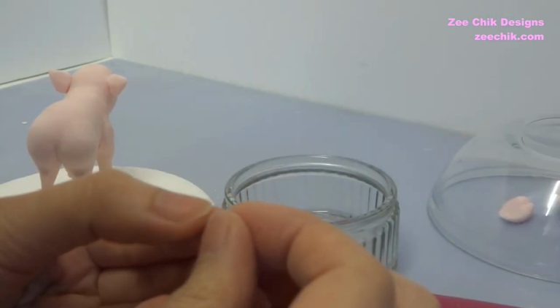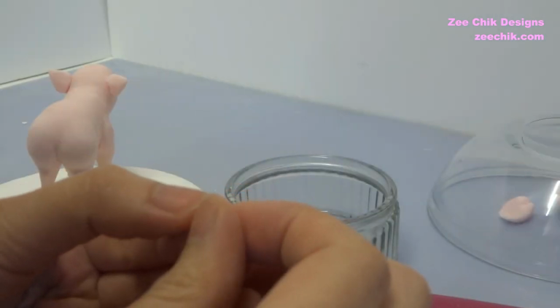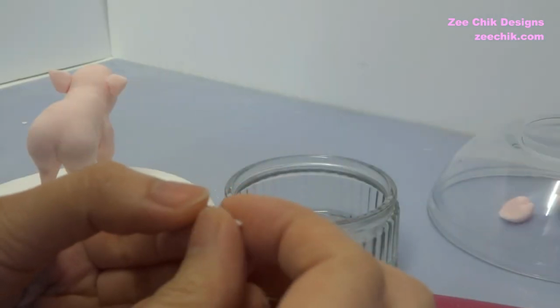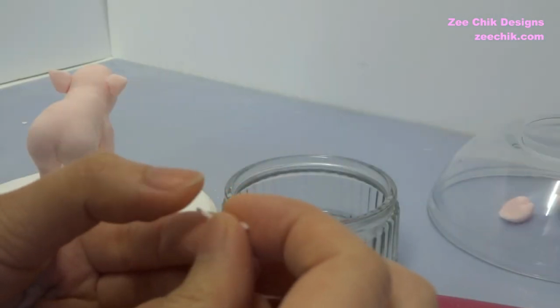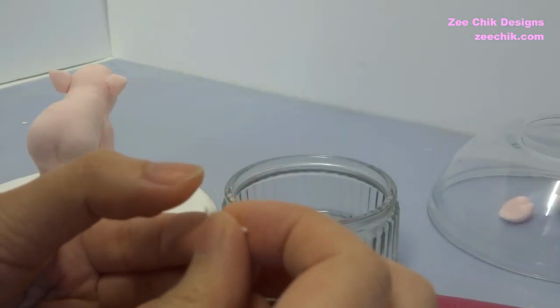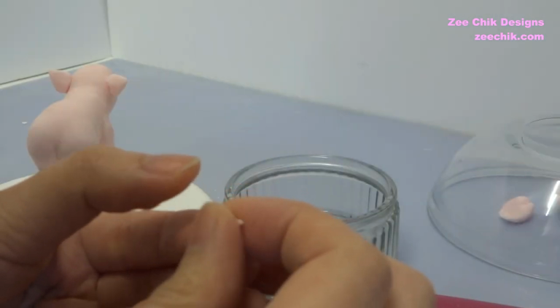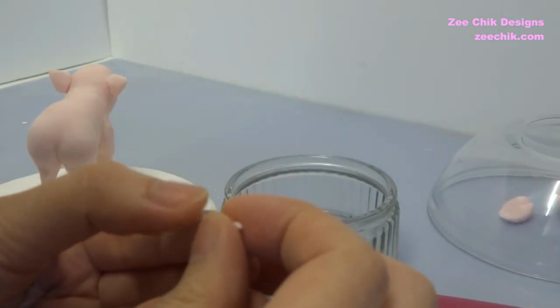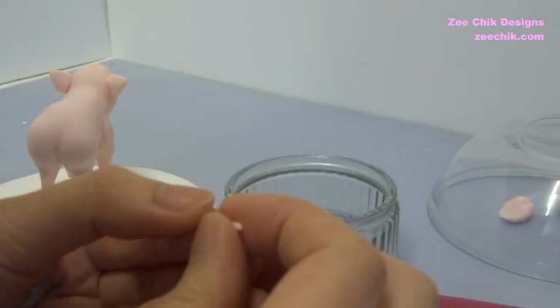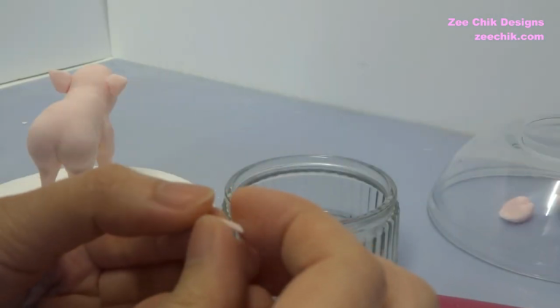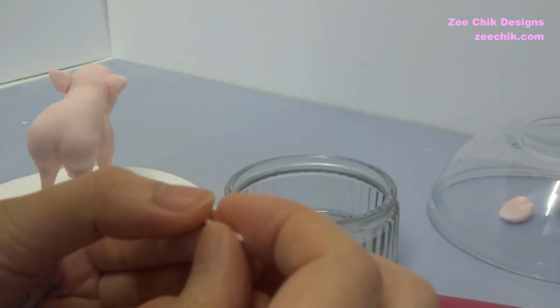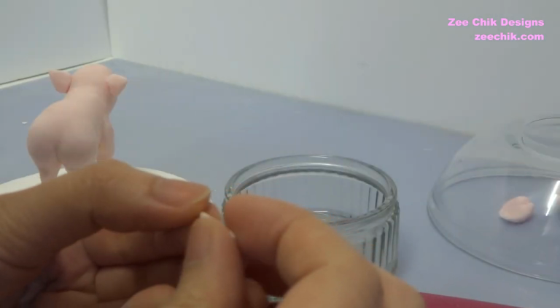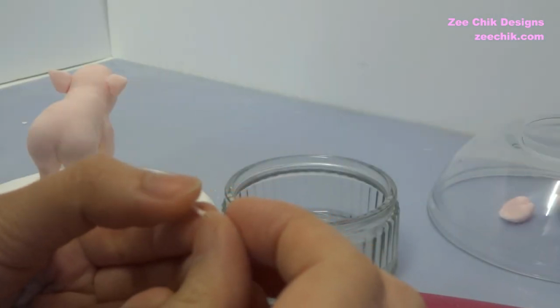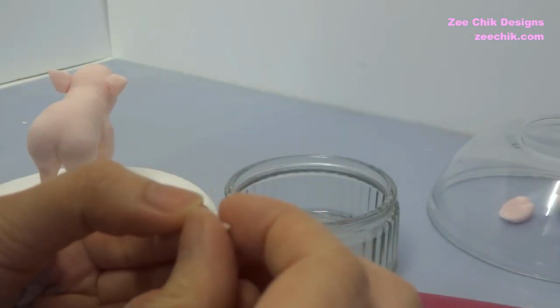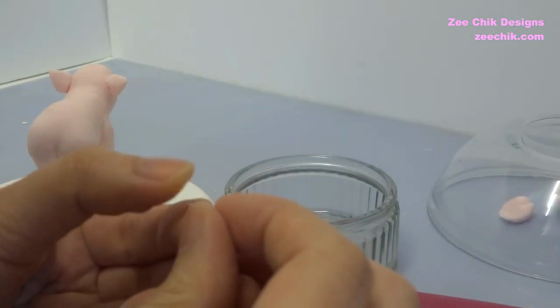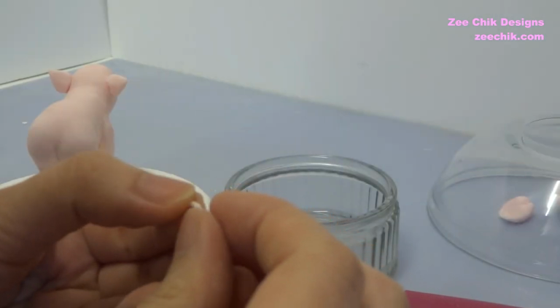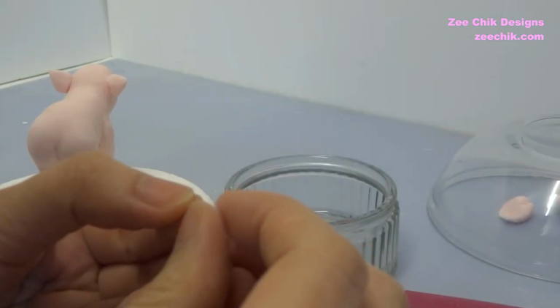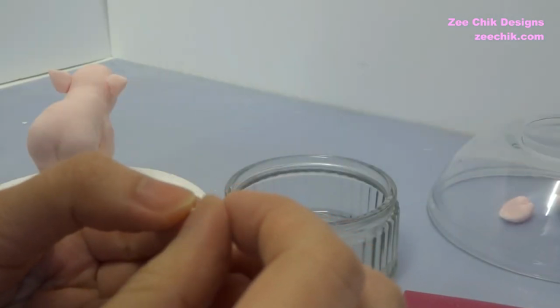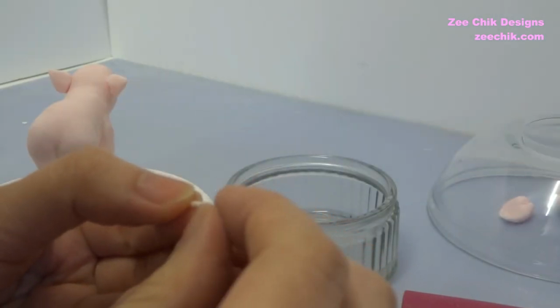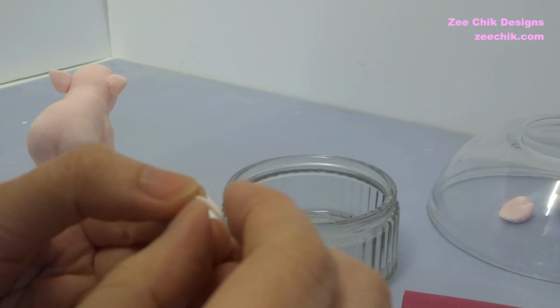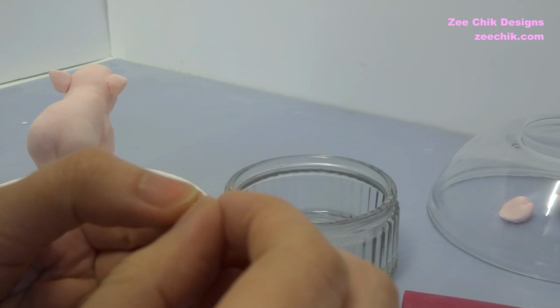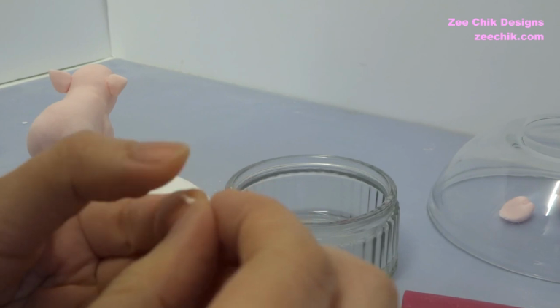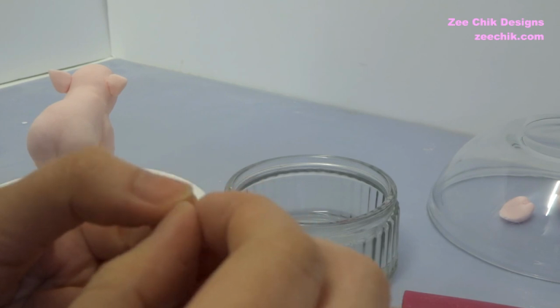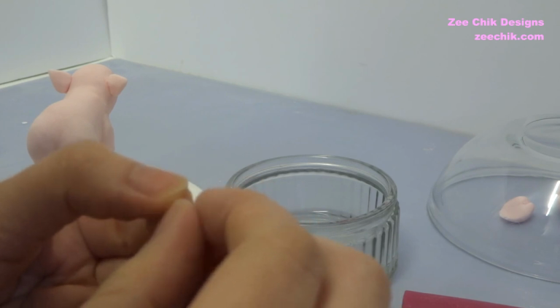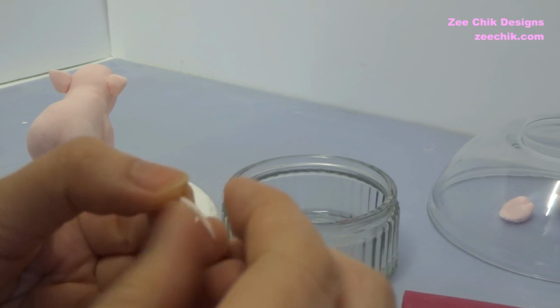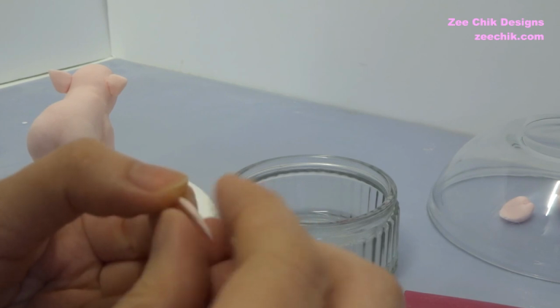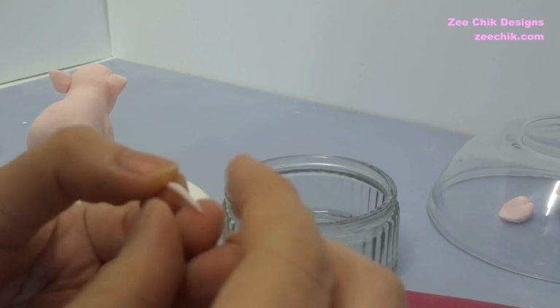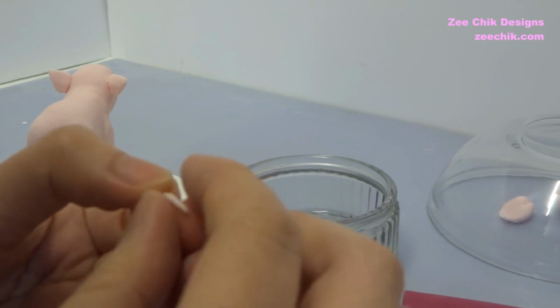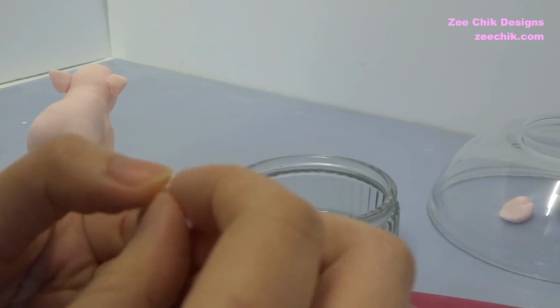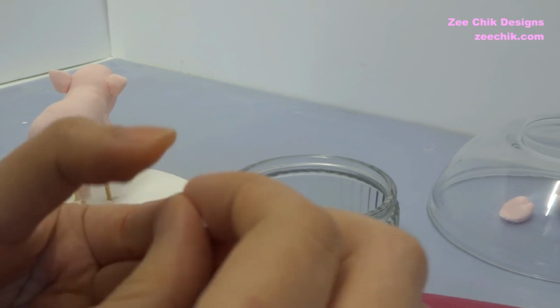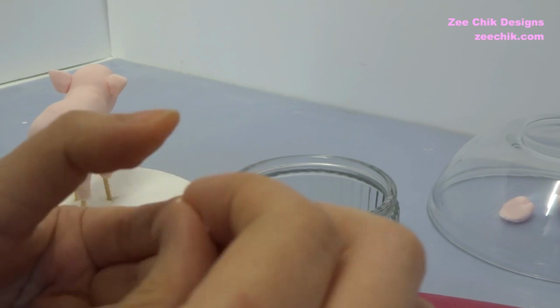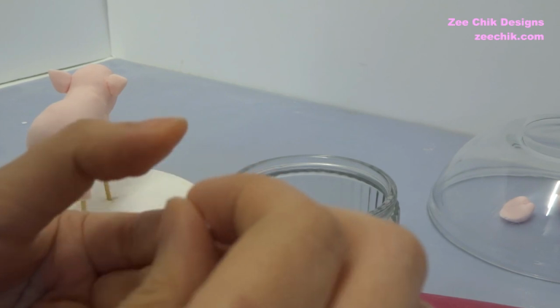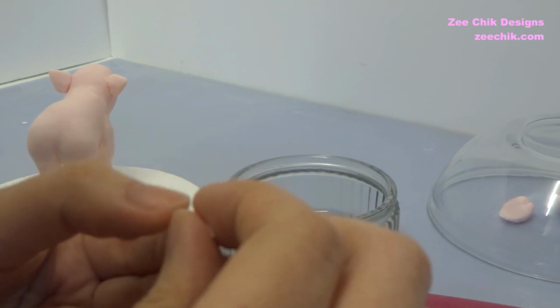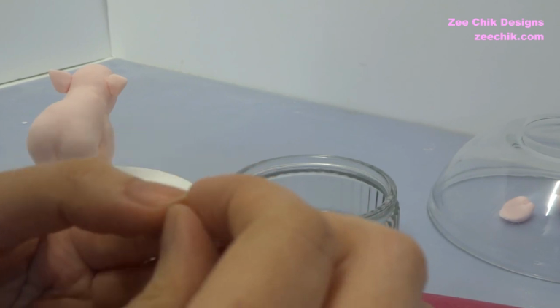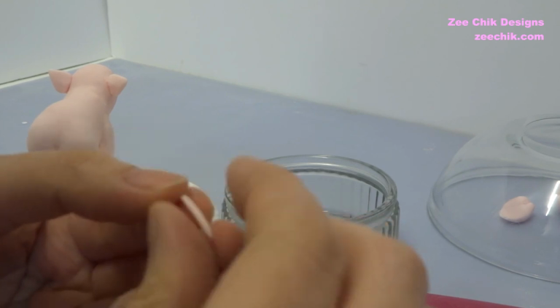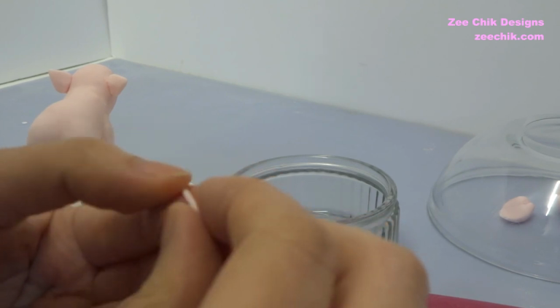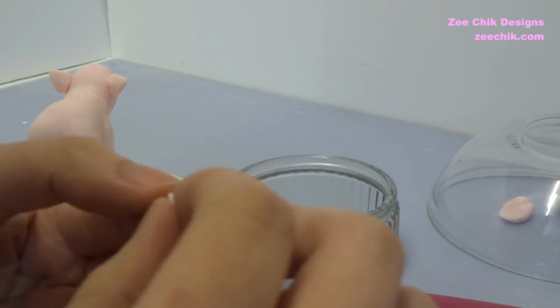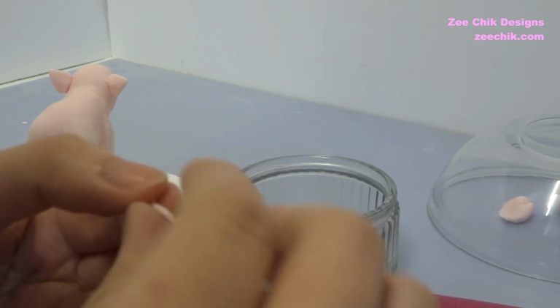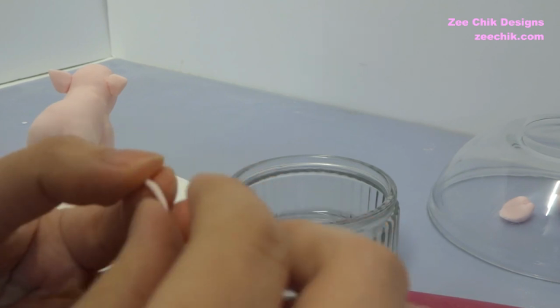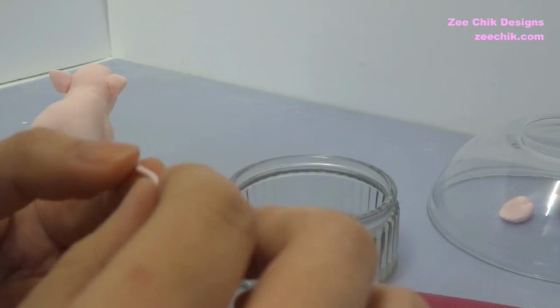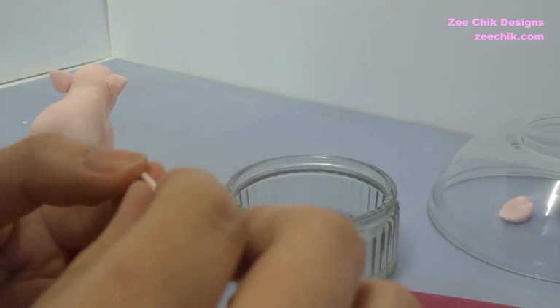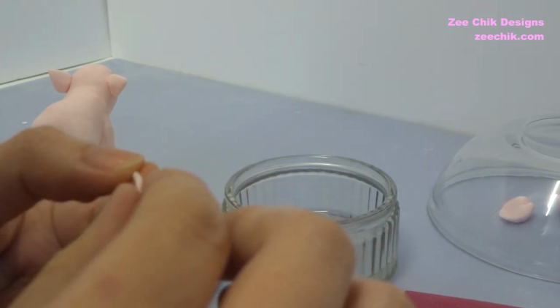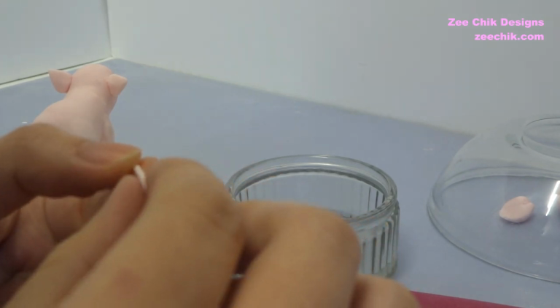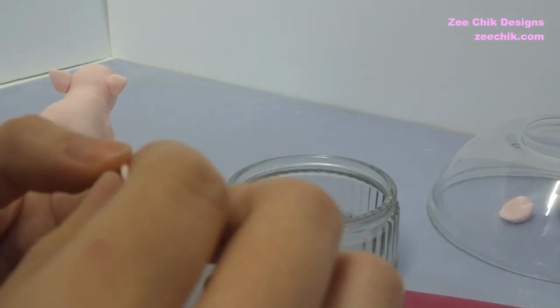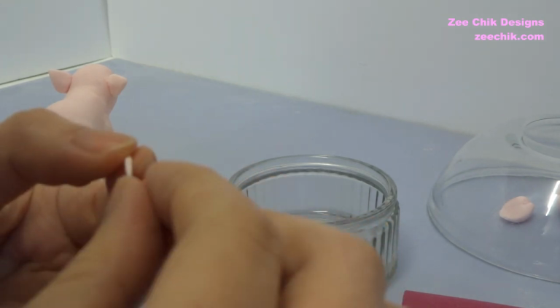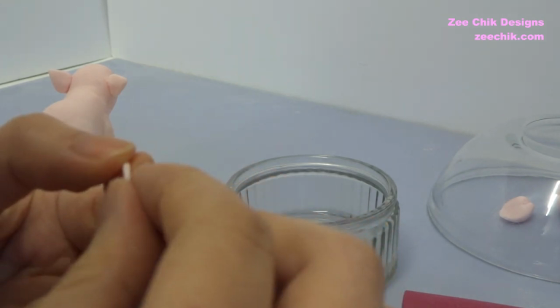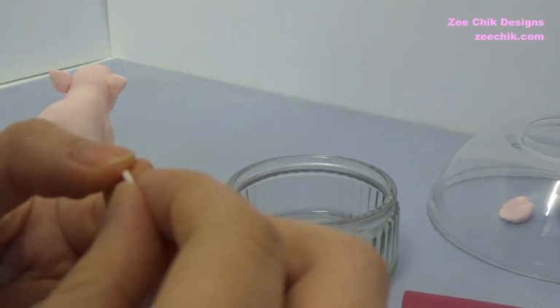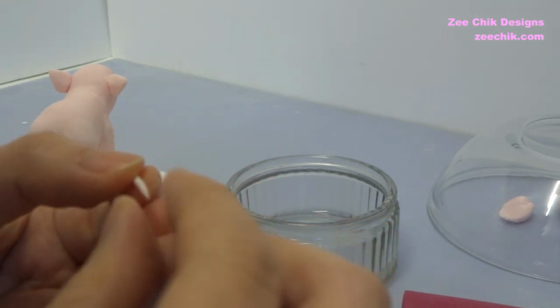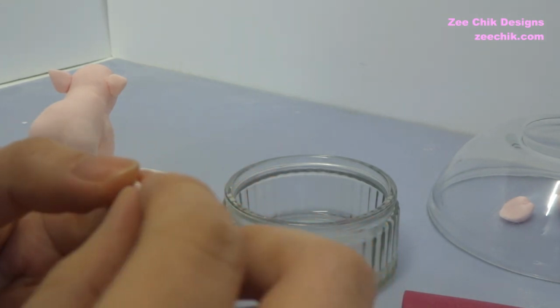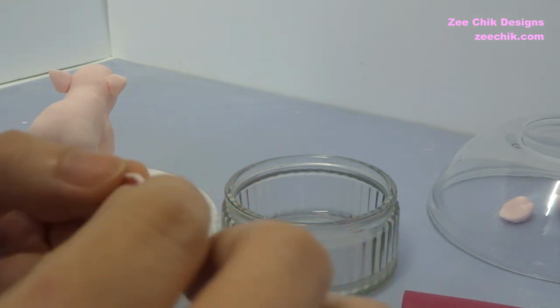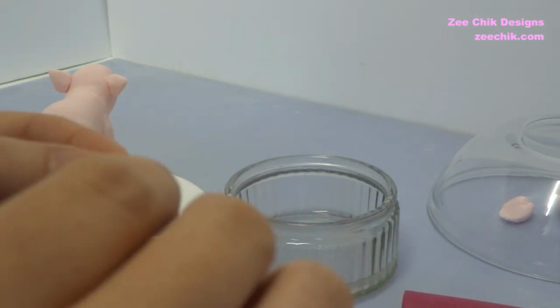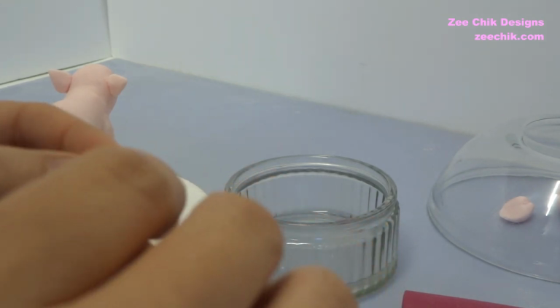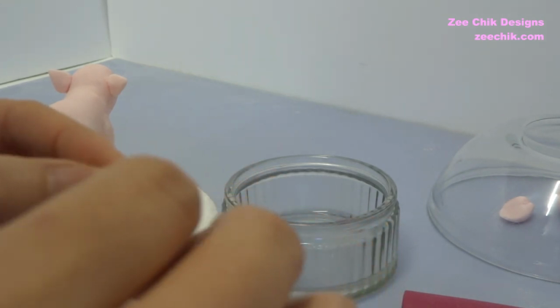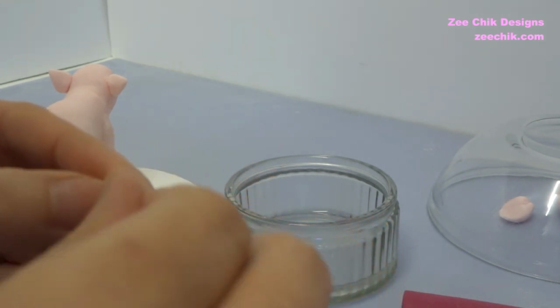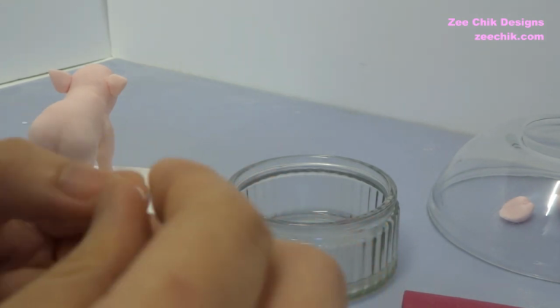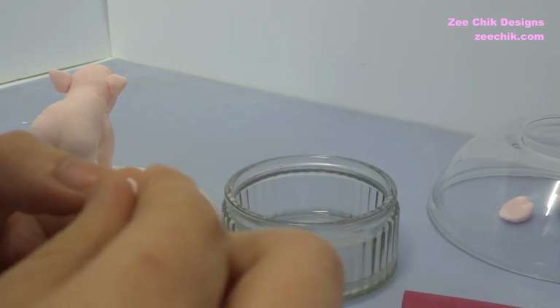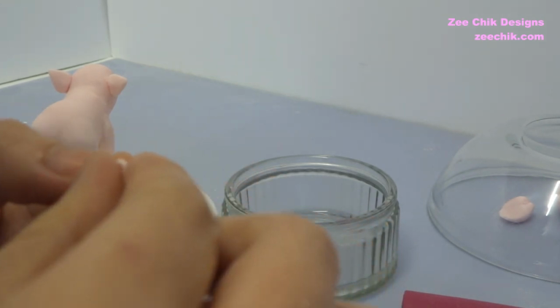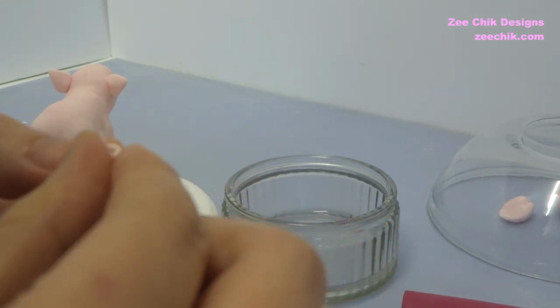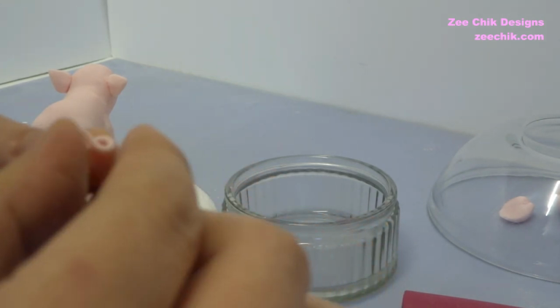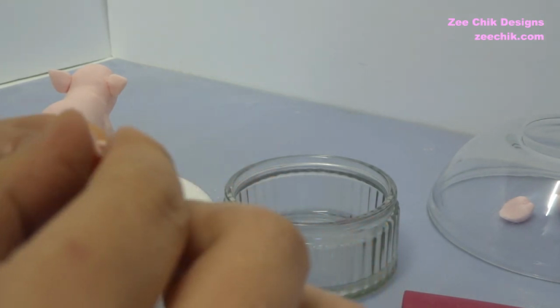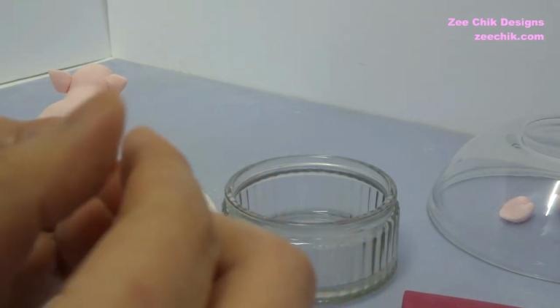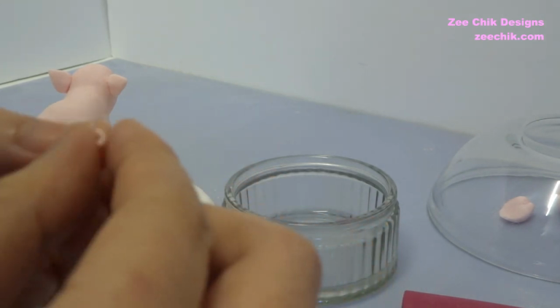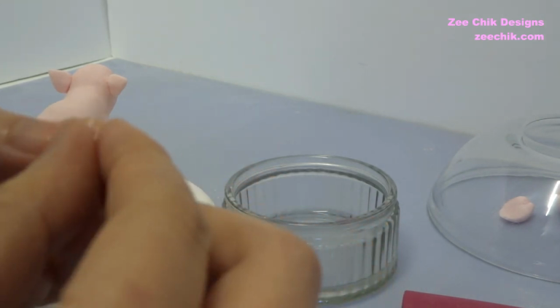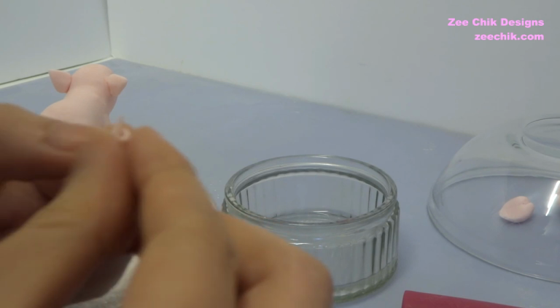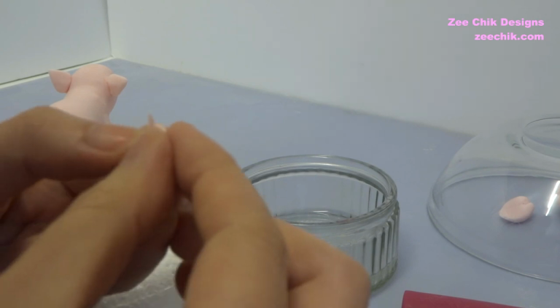Roll out a tiny little sausage and then curl it towards yourself and then stick it onto the pig — that is the tail.